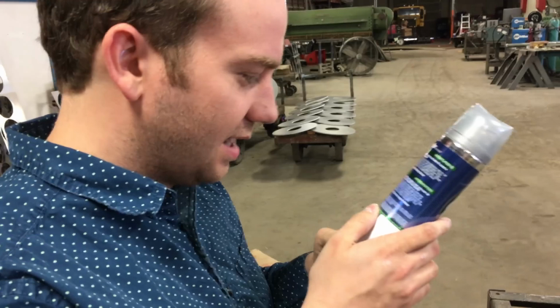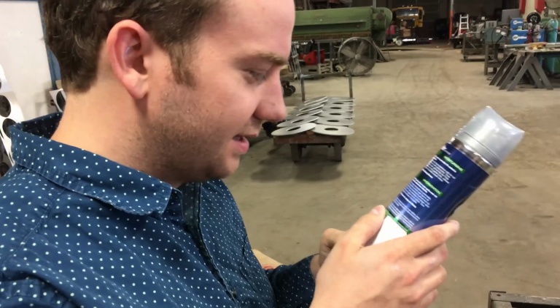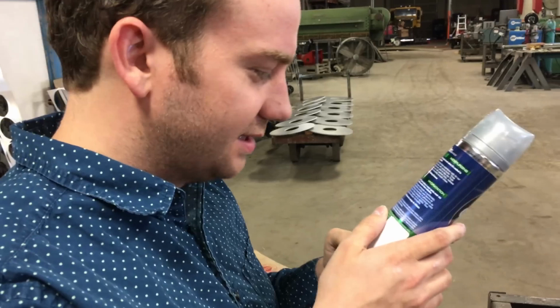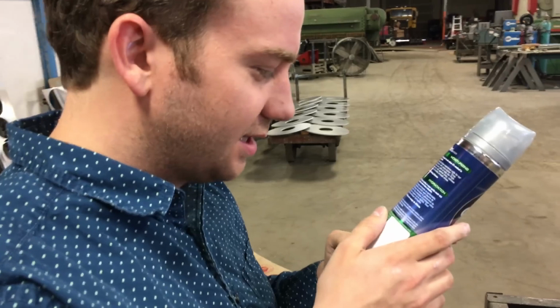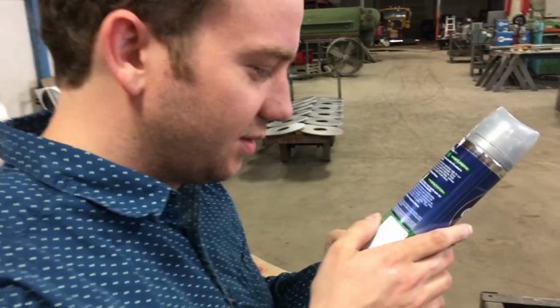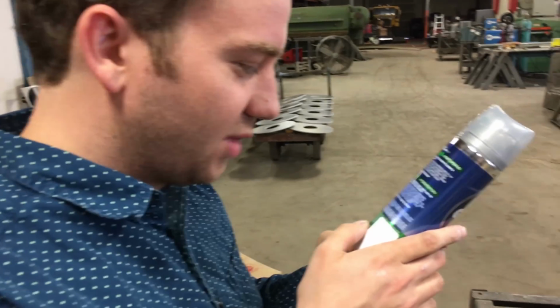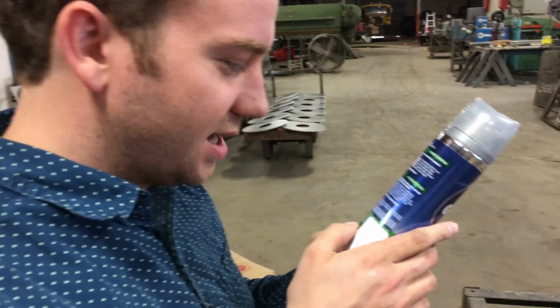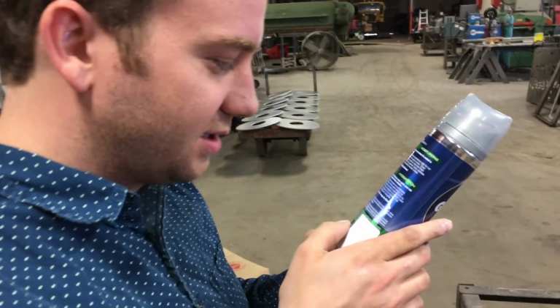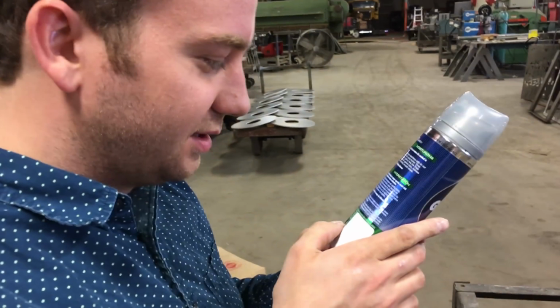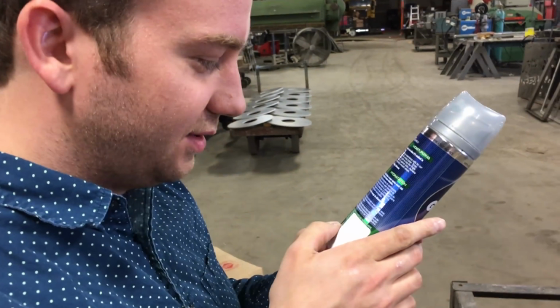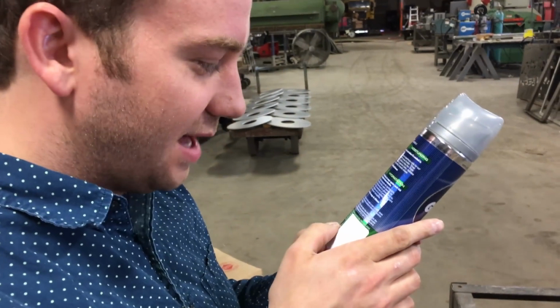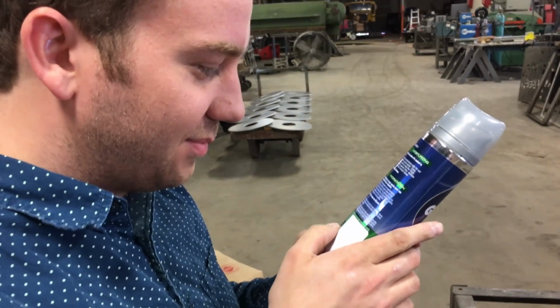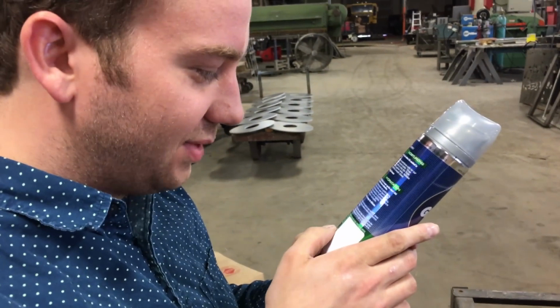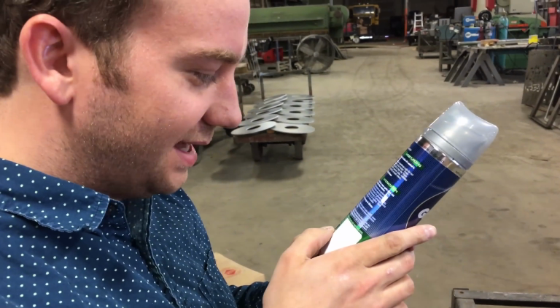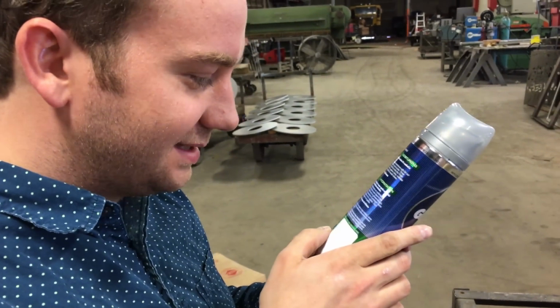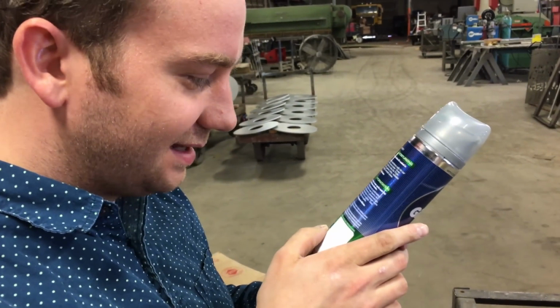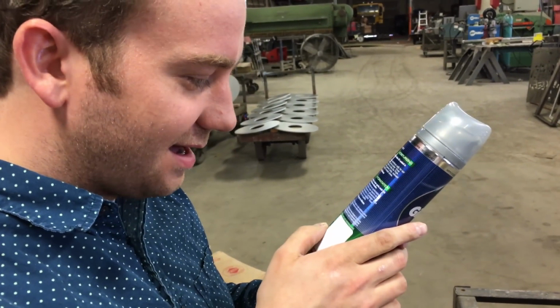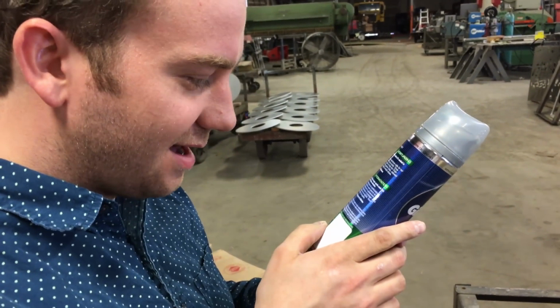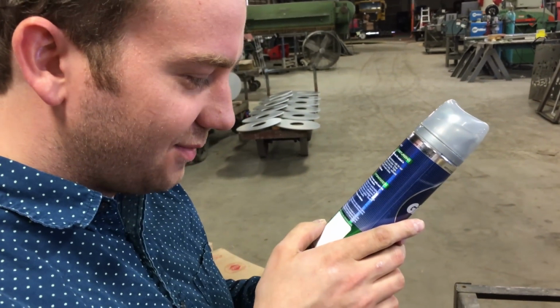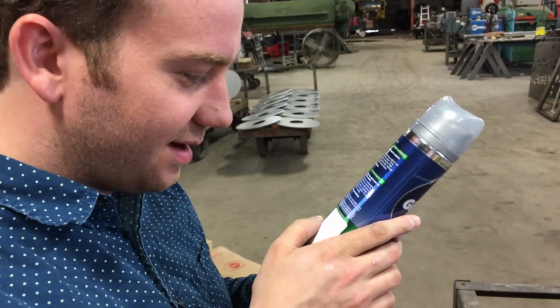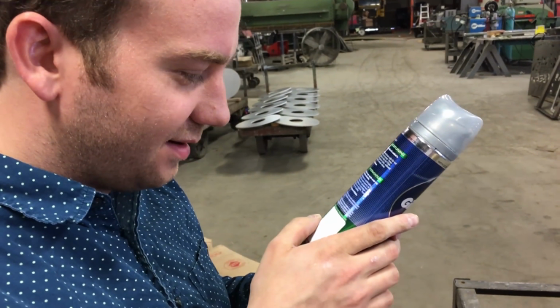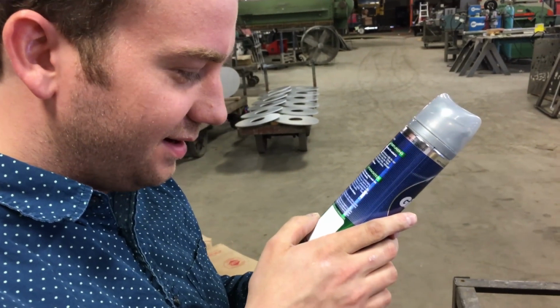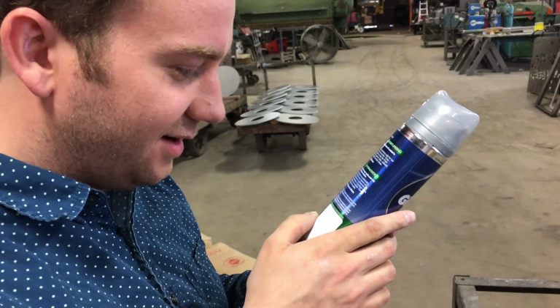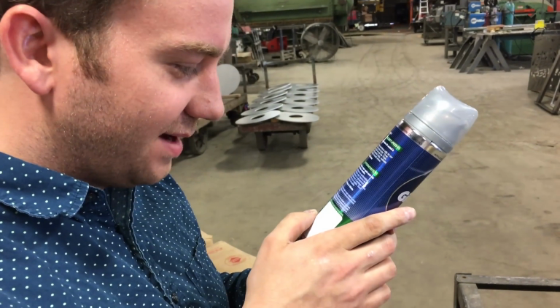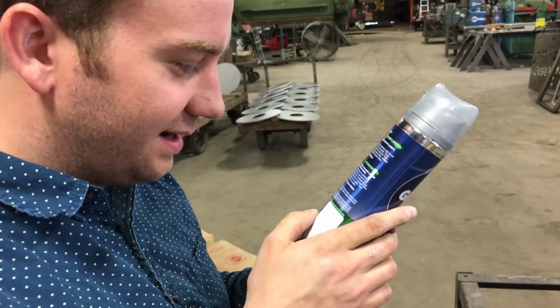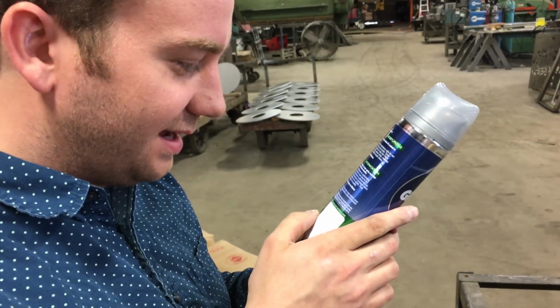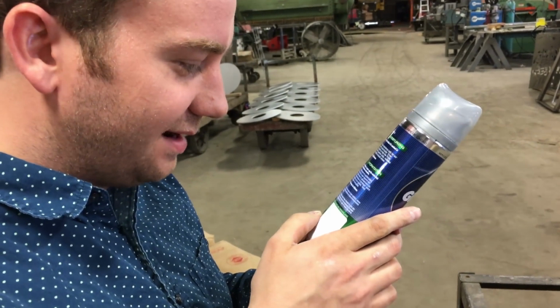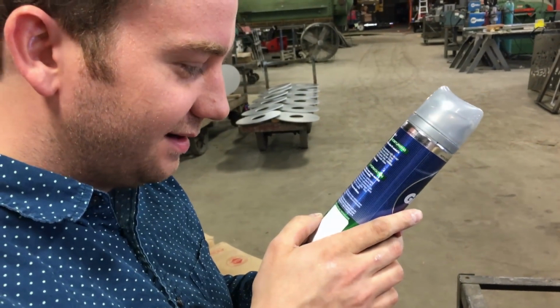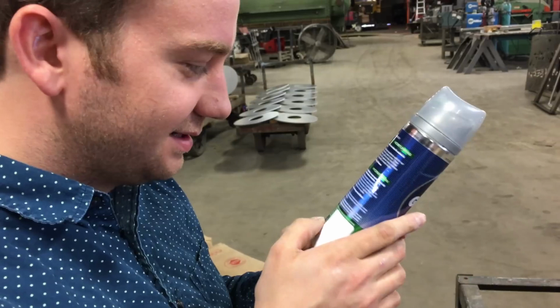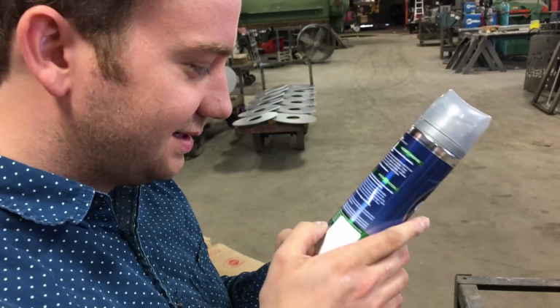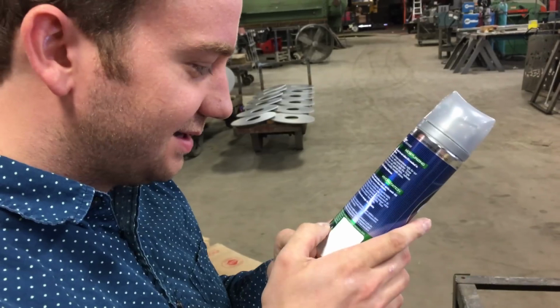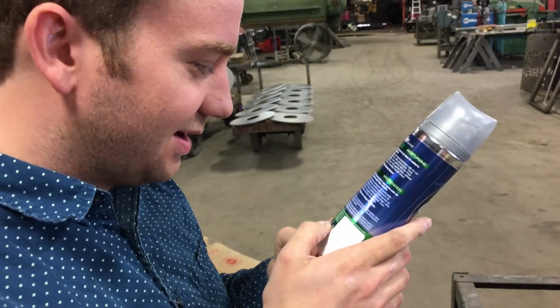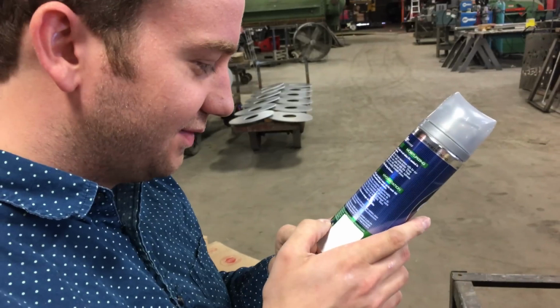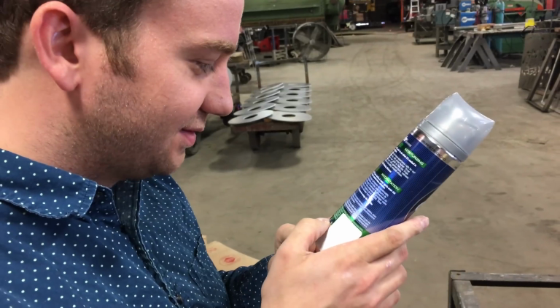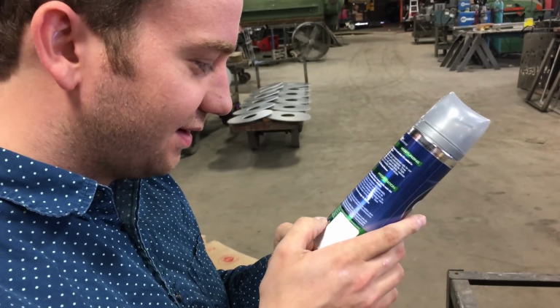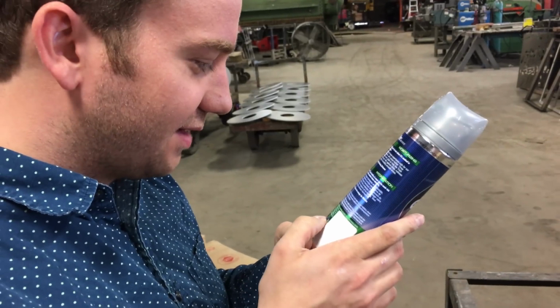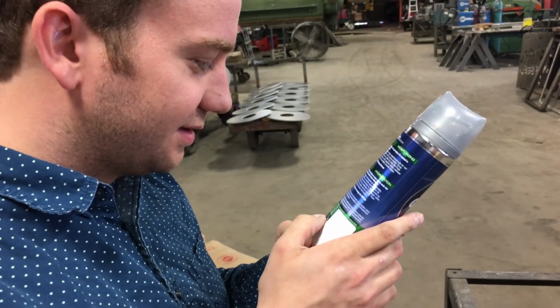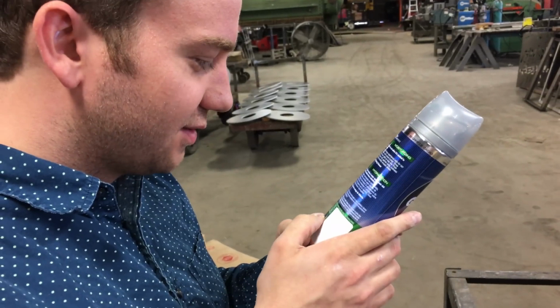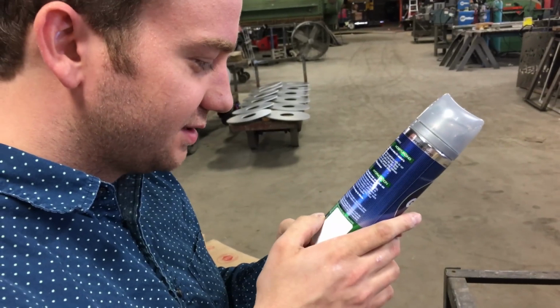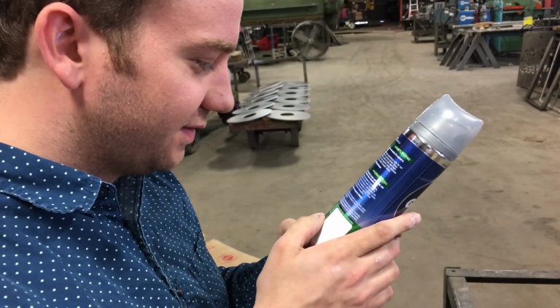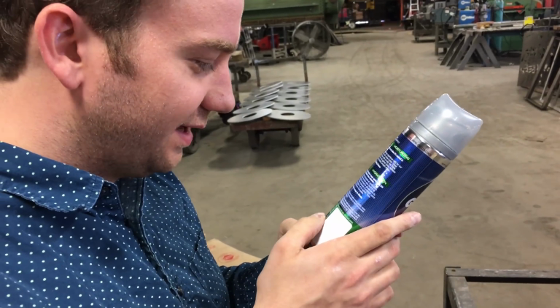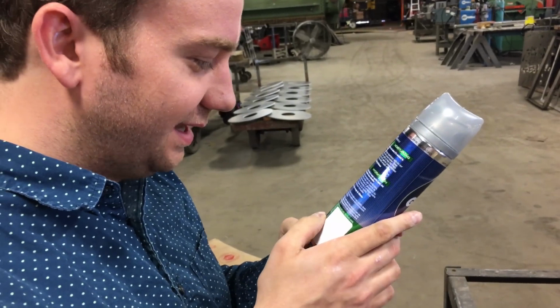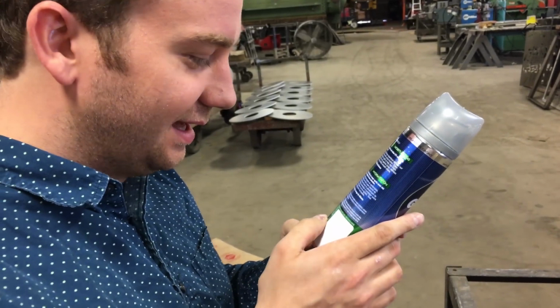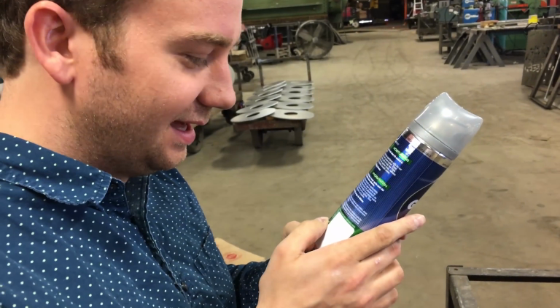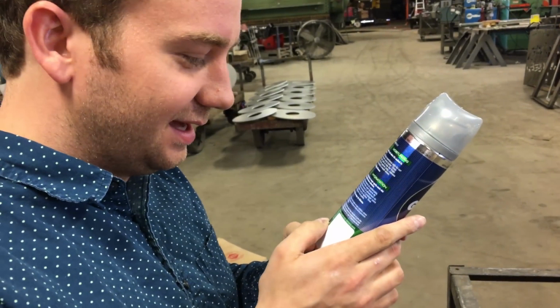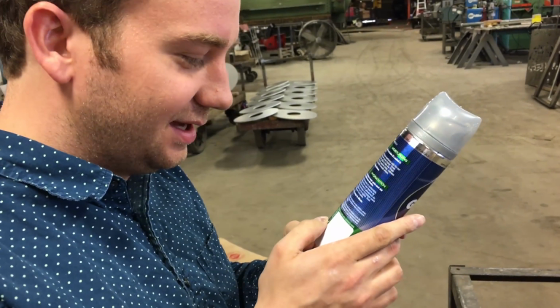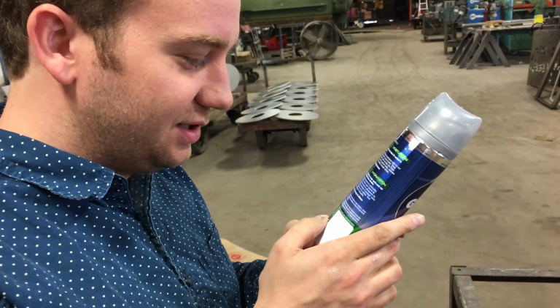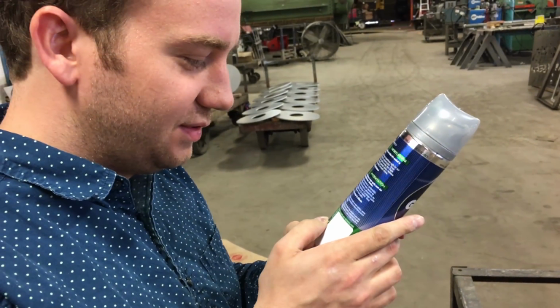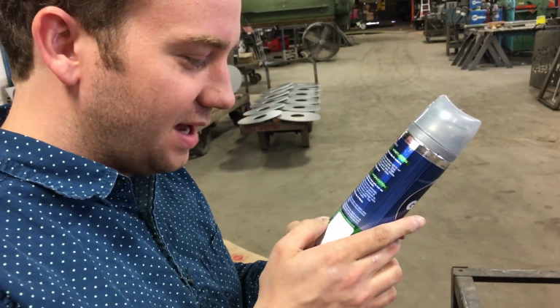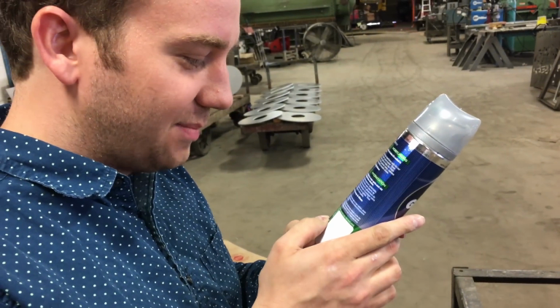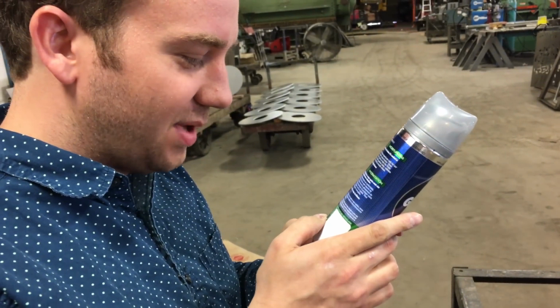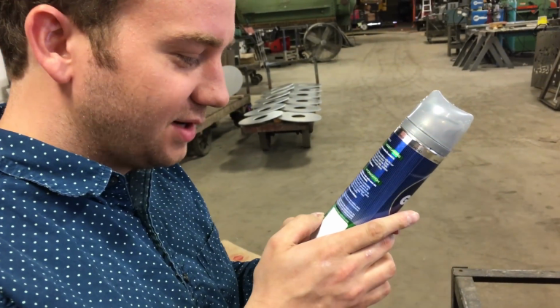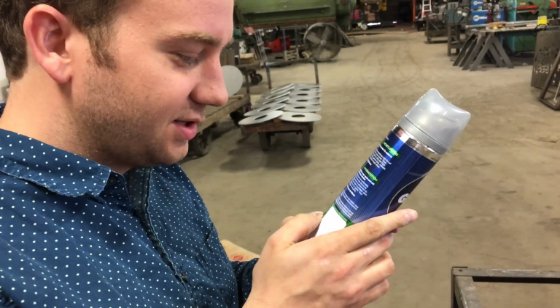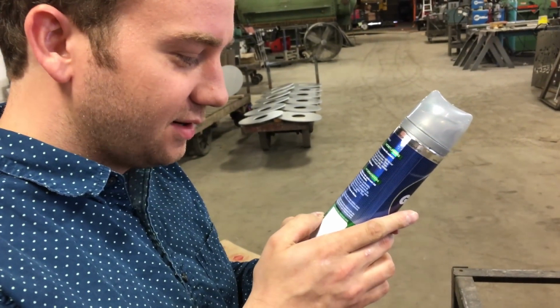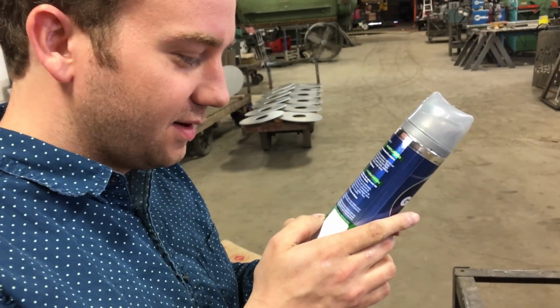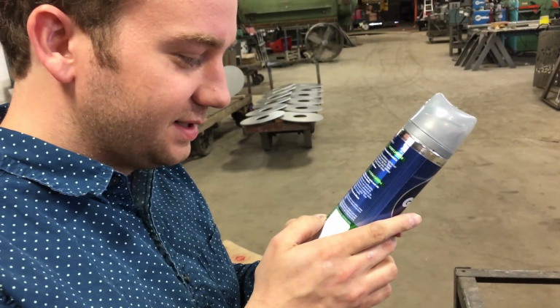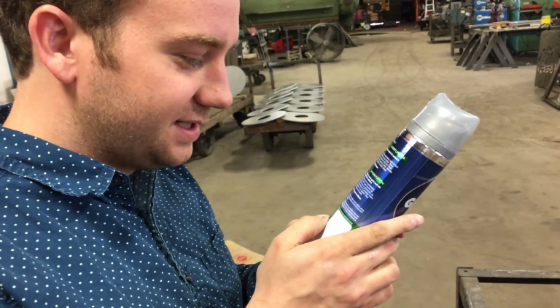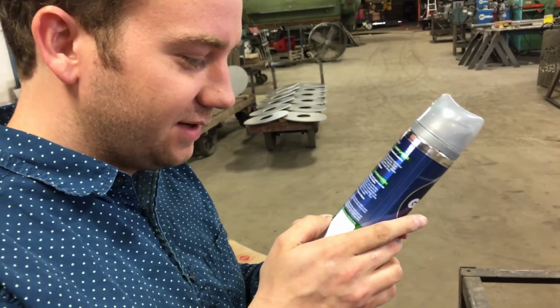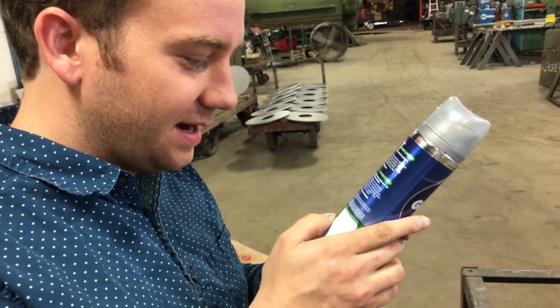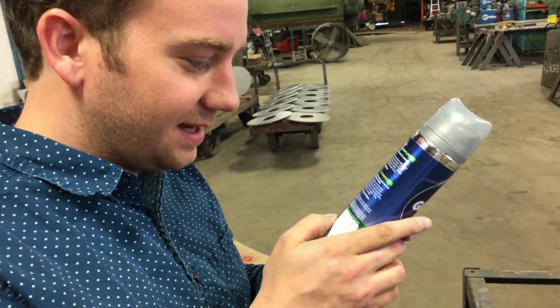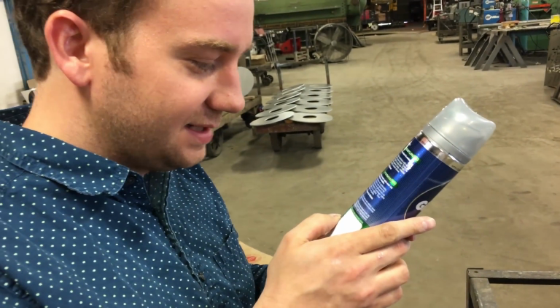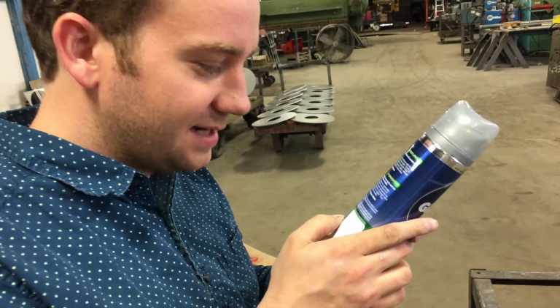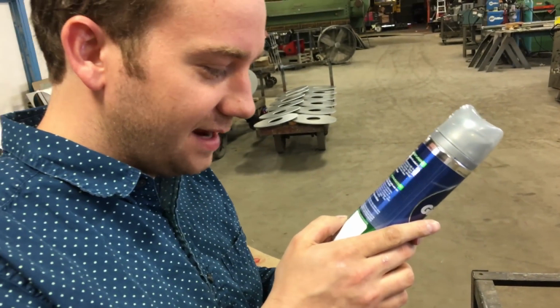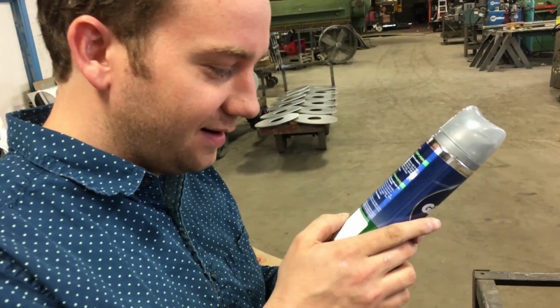Contents under pressure. Do not place in hot water near radiators, stoves, or other sources of heat. Do not puncture or incinerate container.